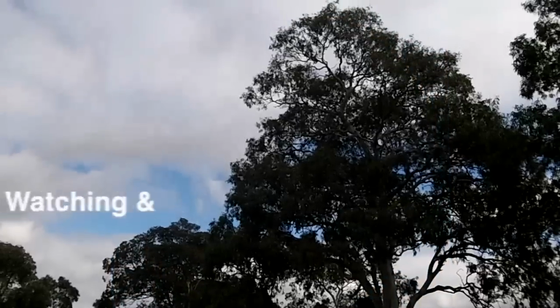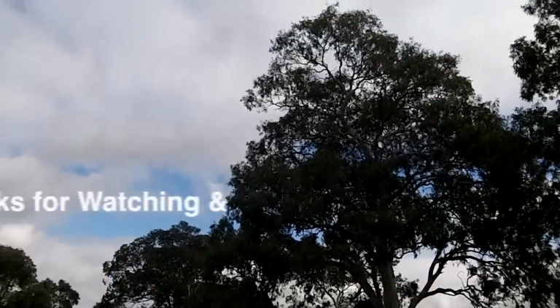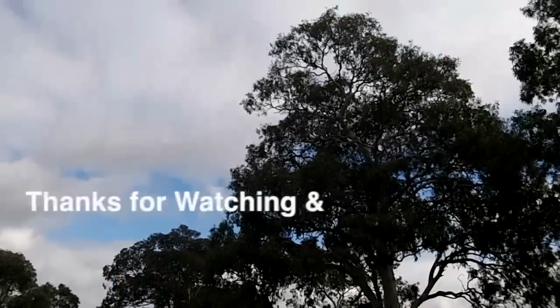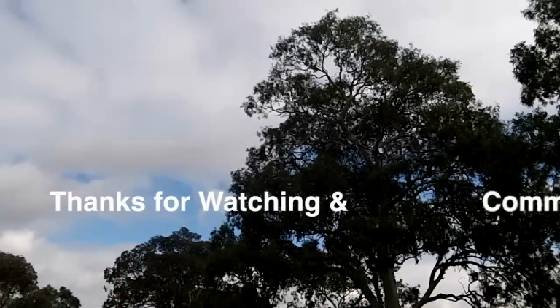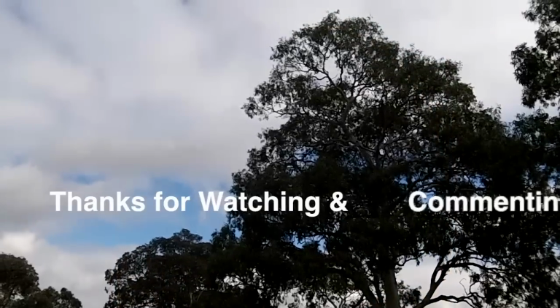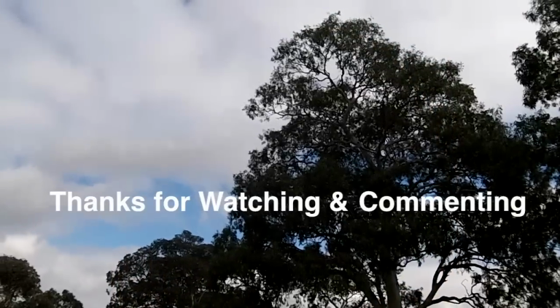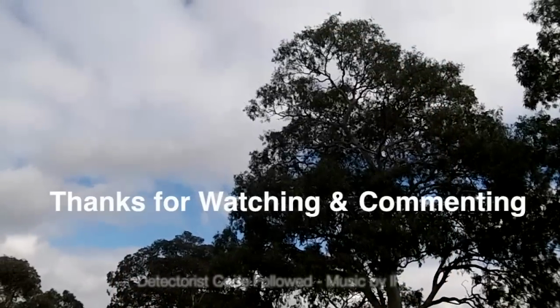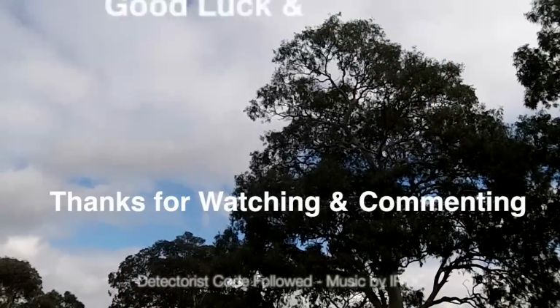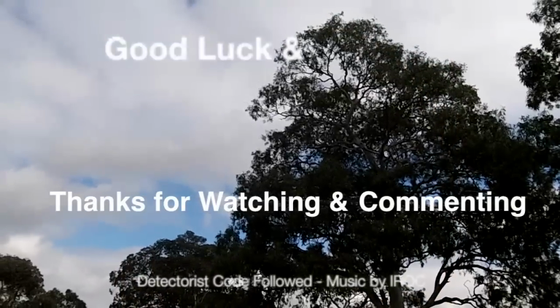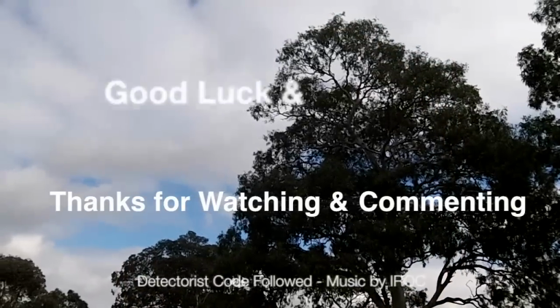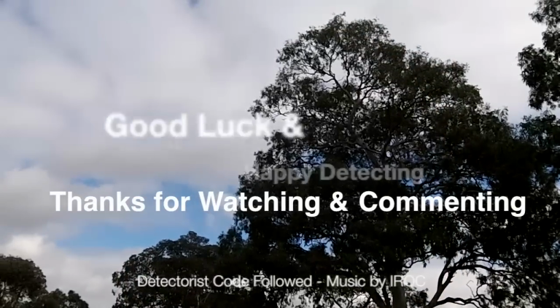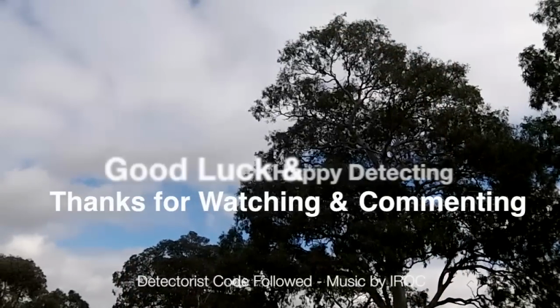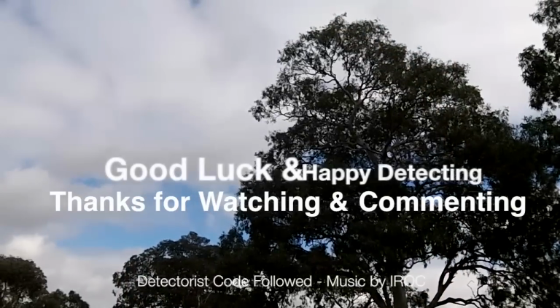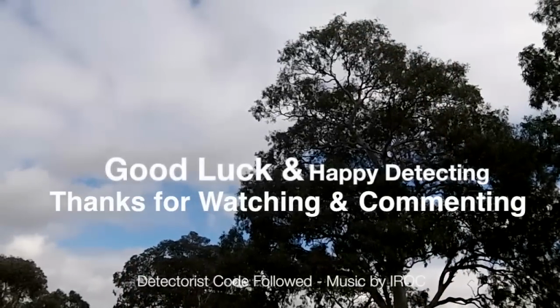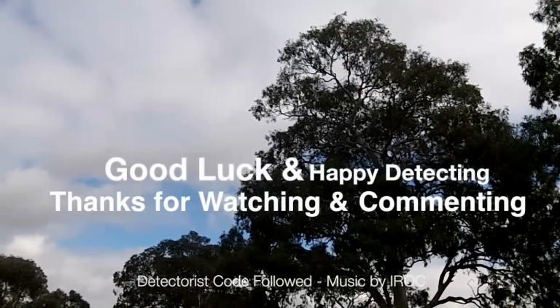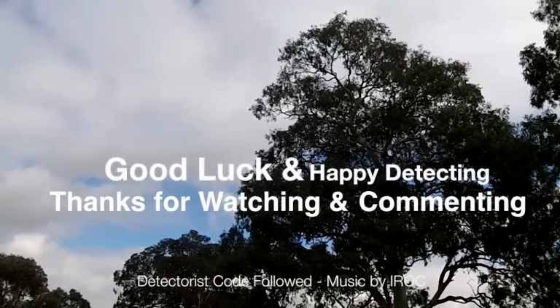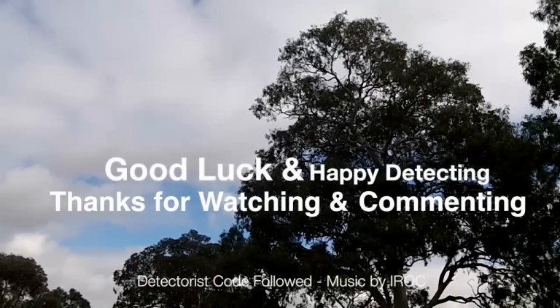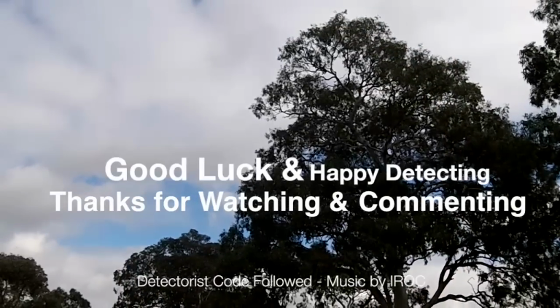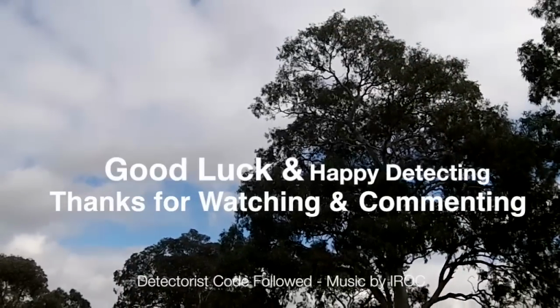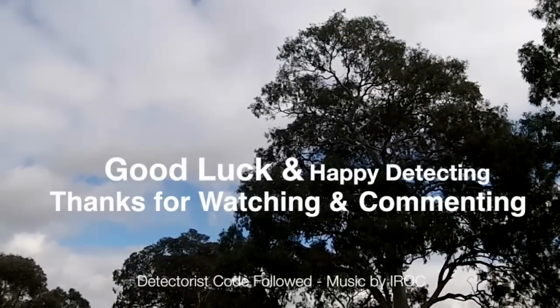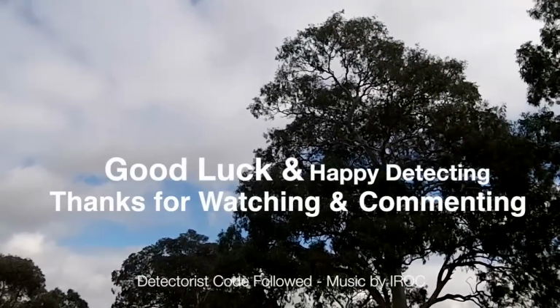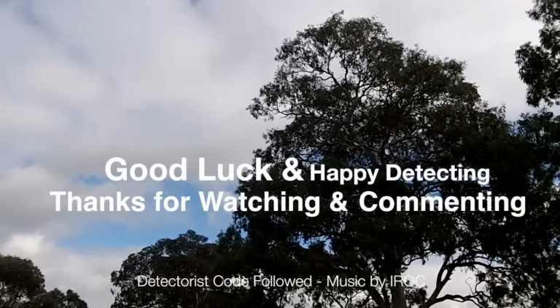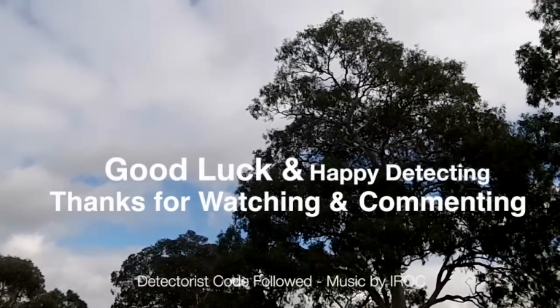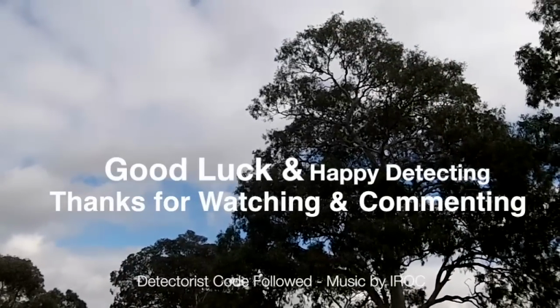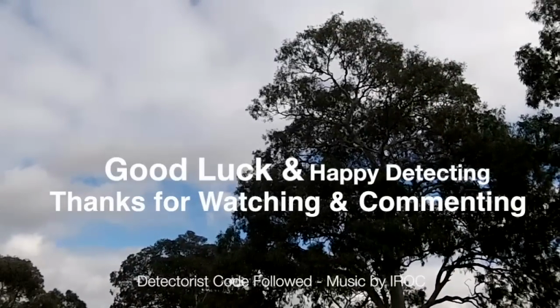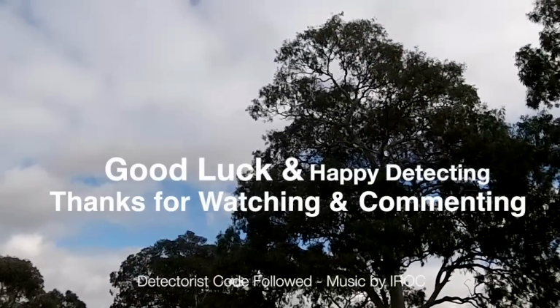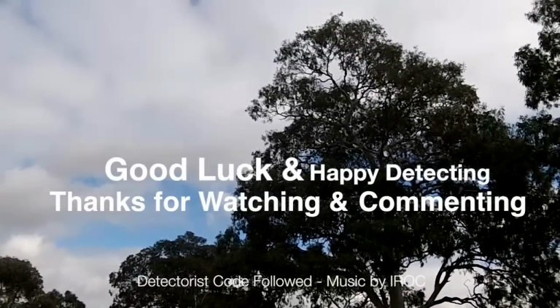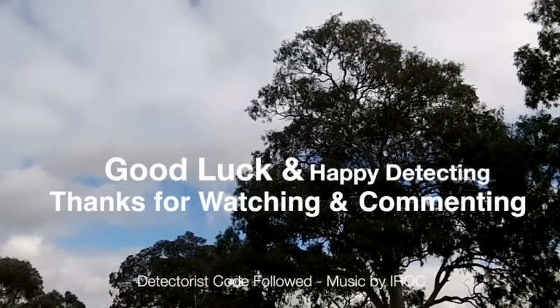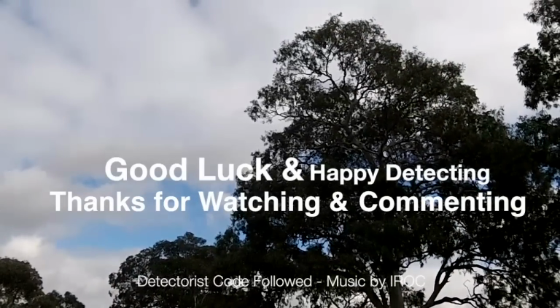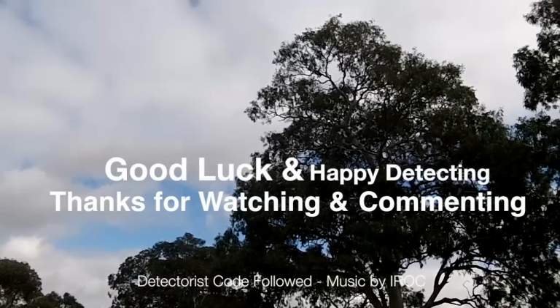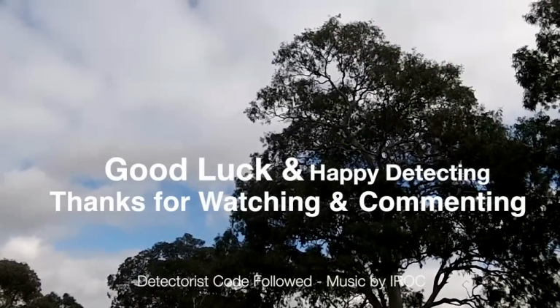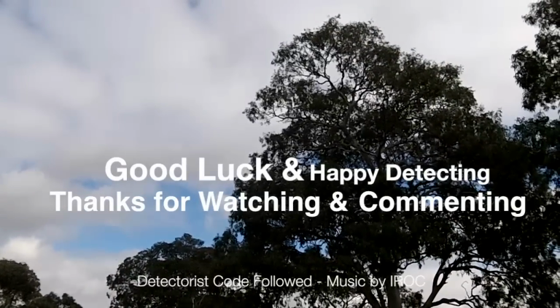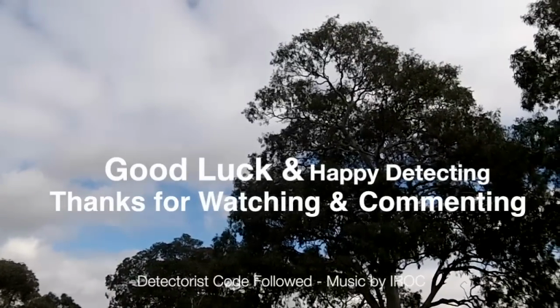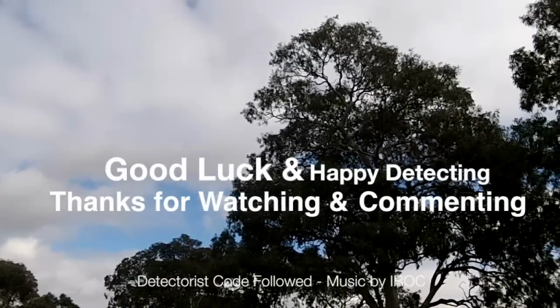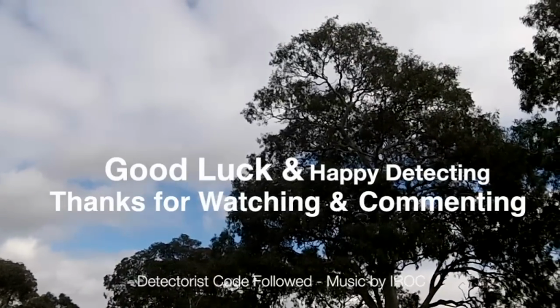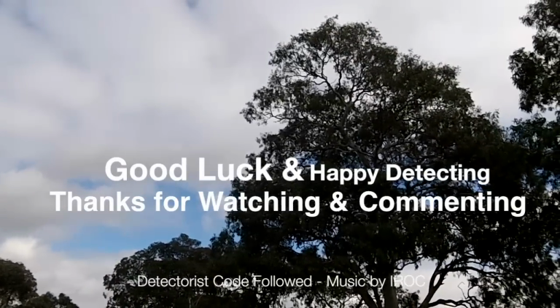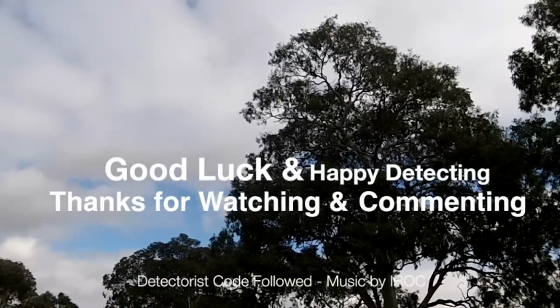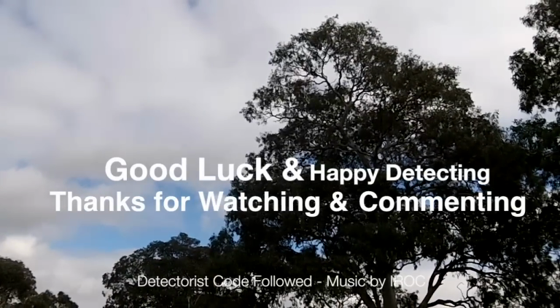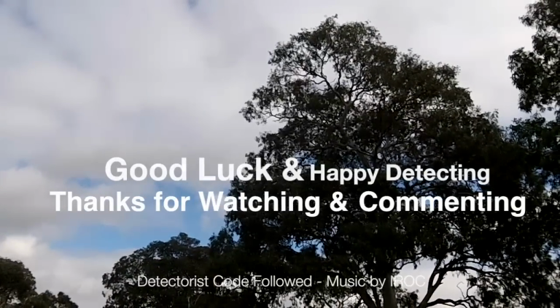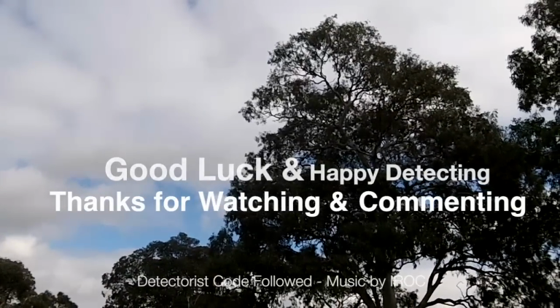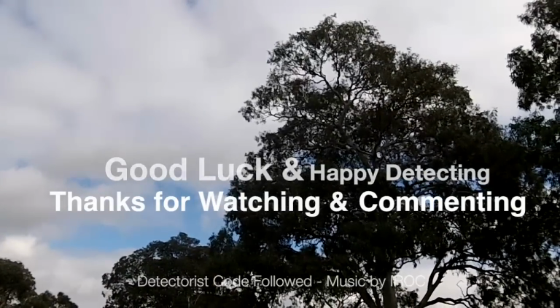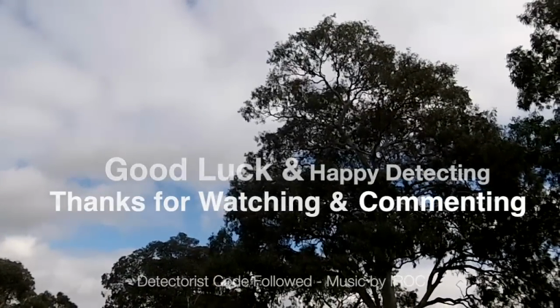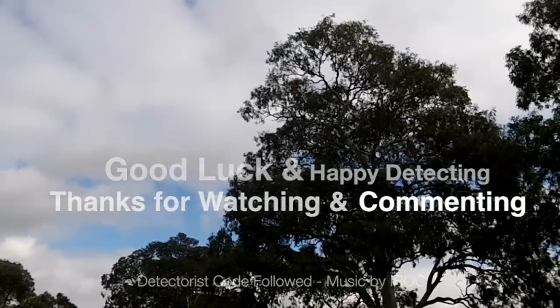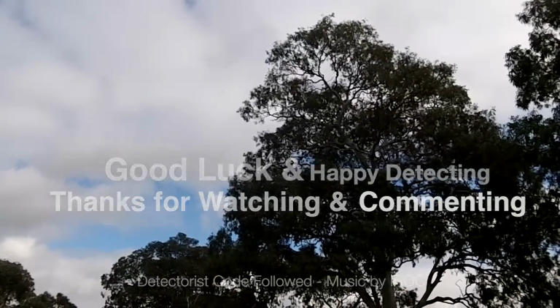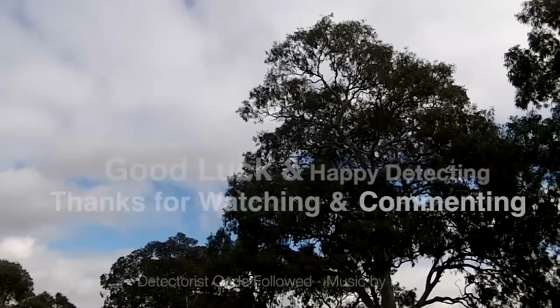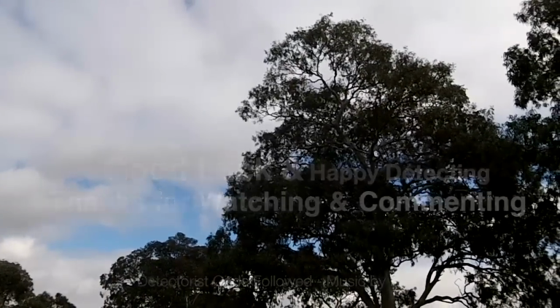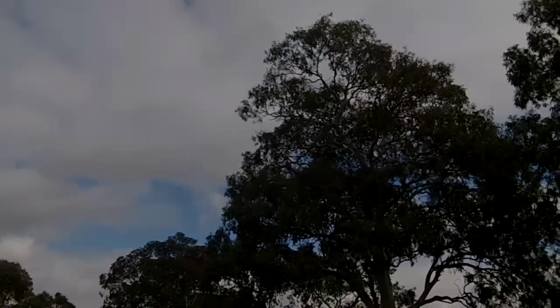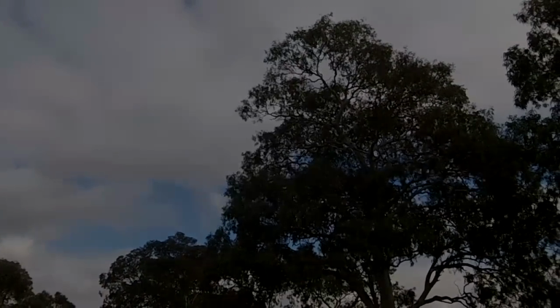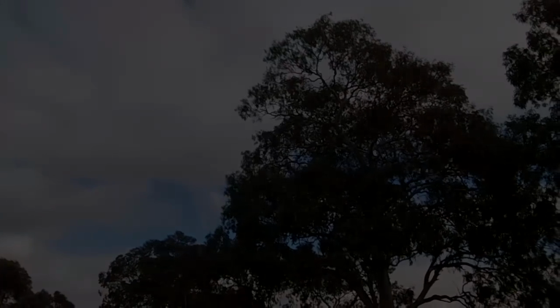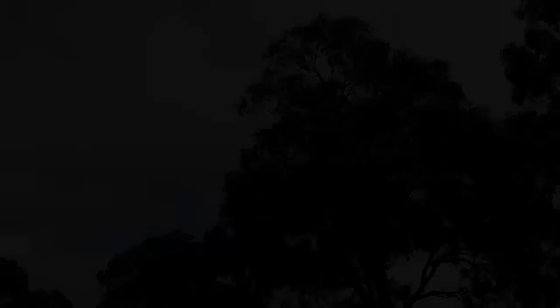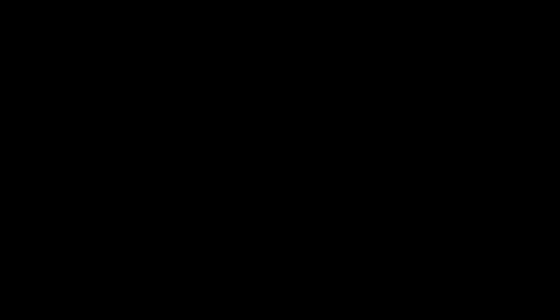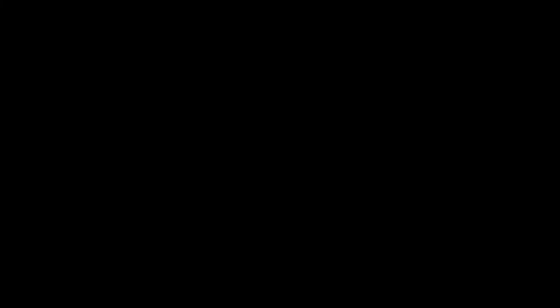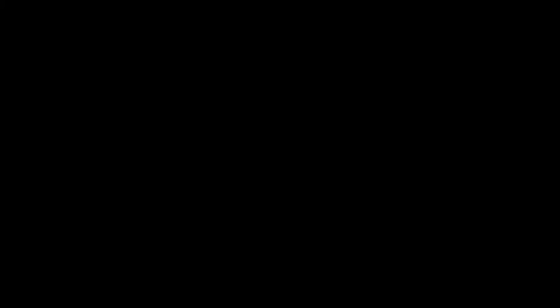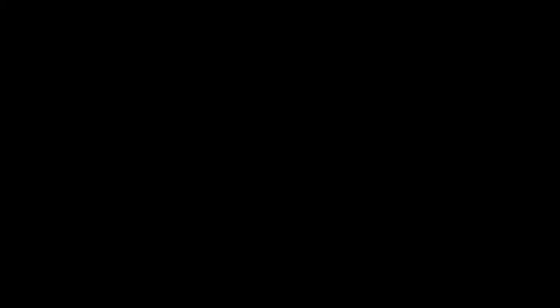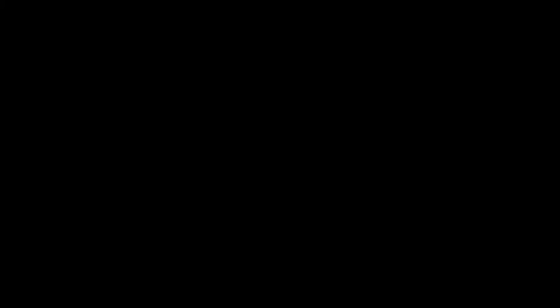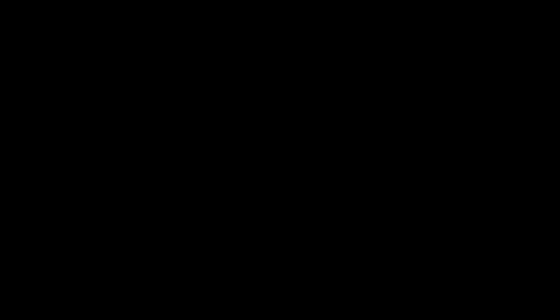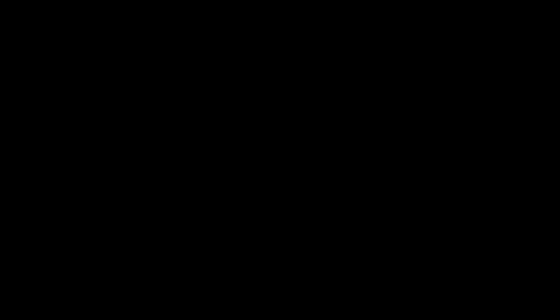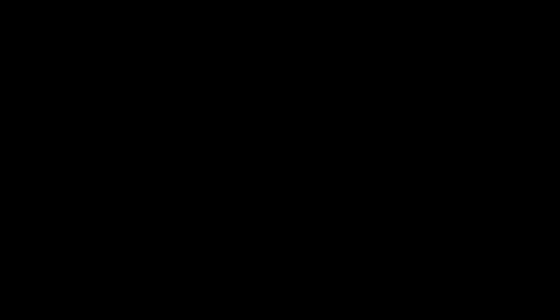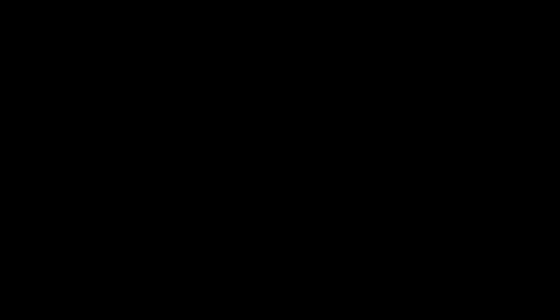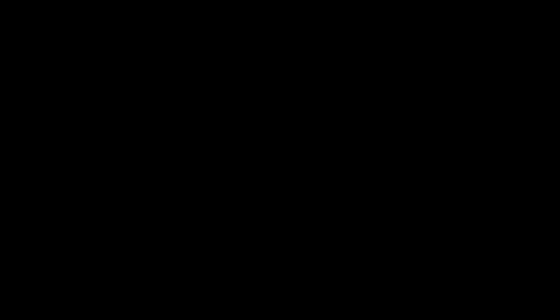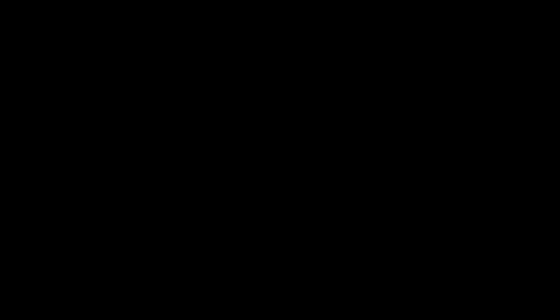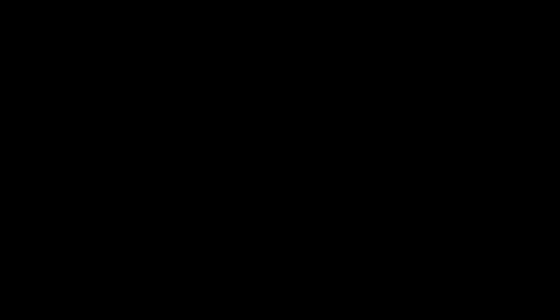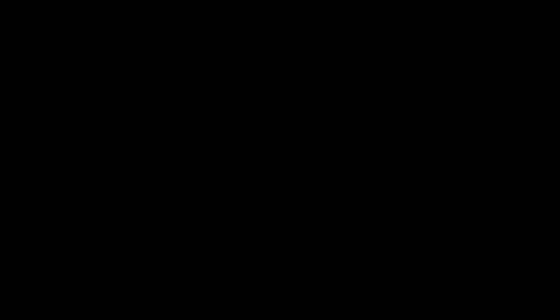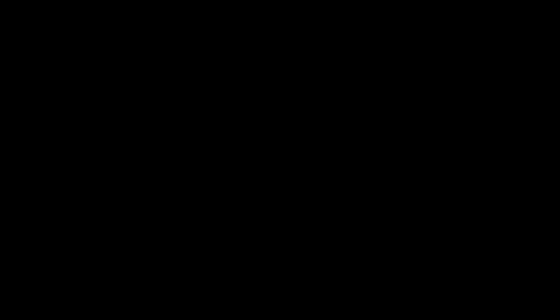Cheers all! Good luck and happy detecting. Thank you — what a great week!